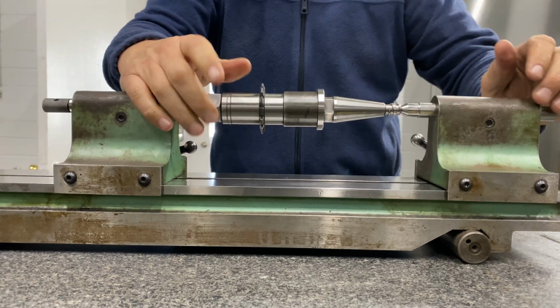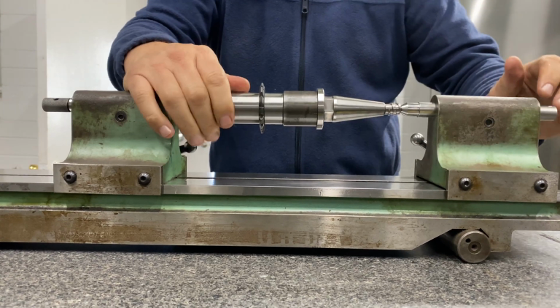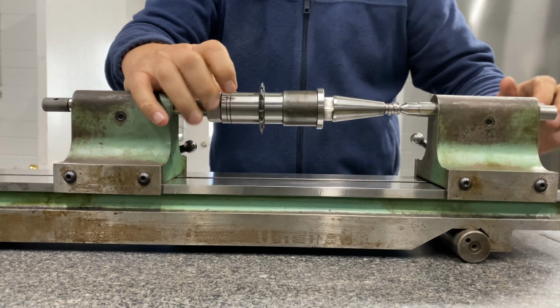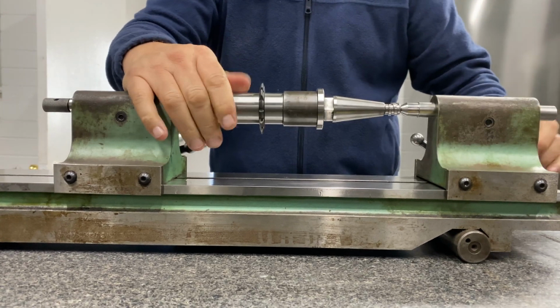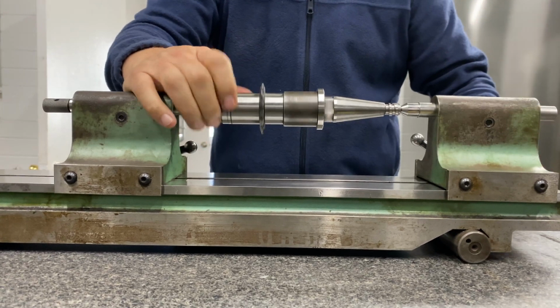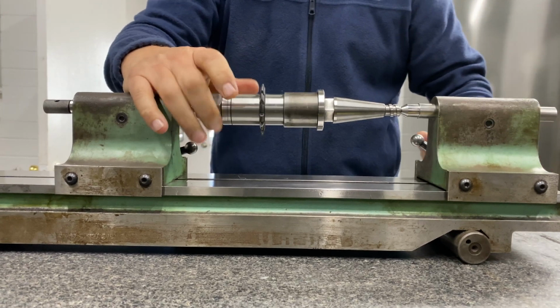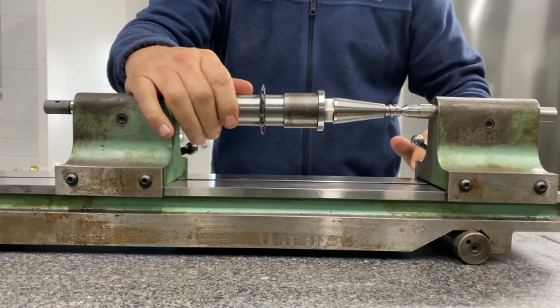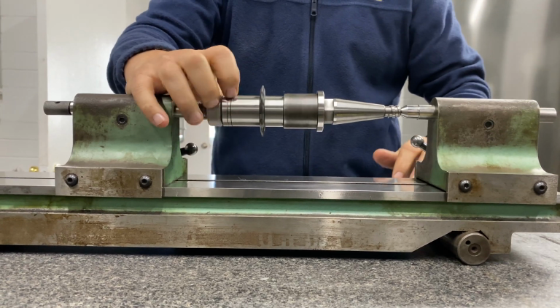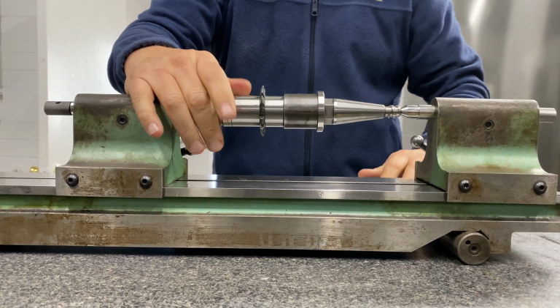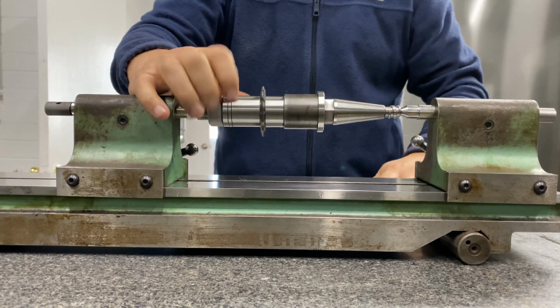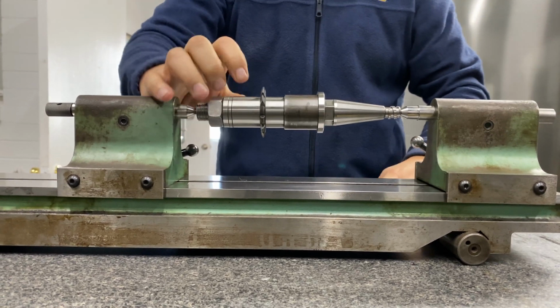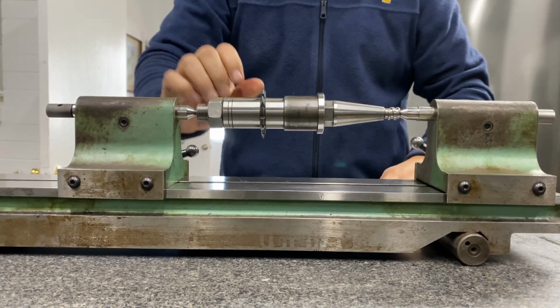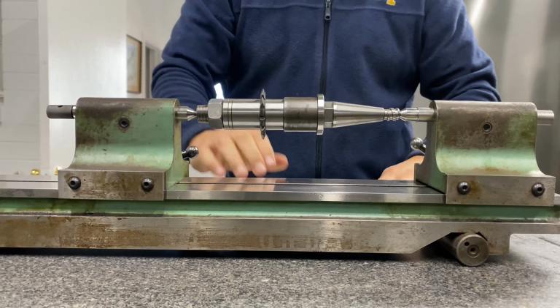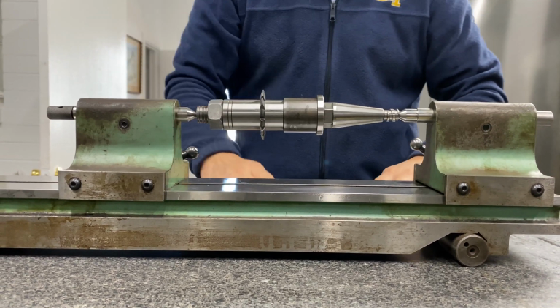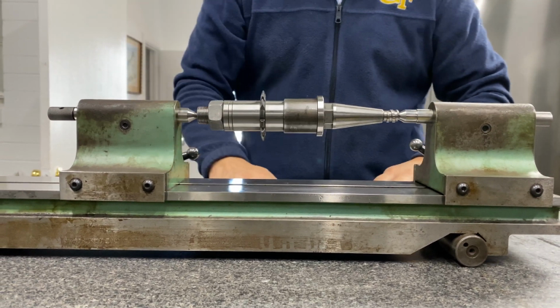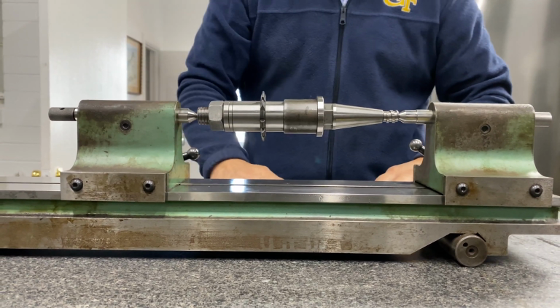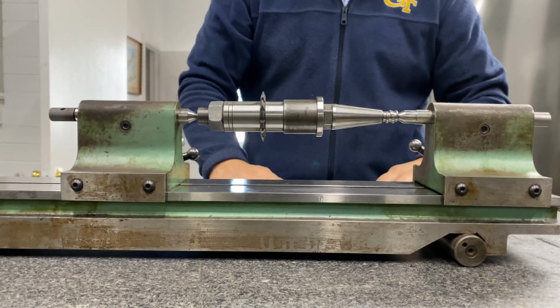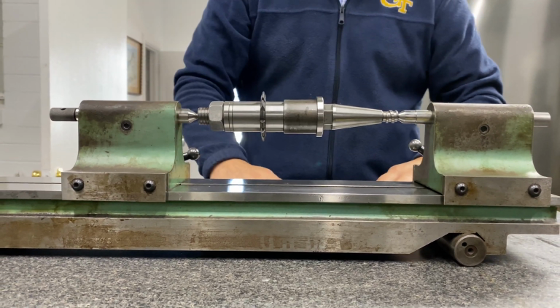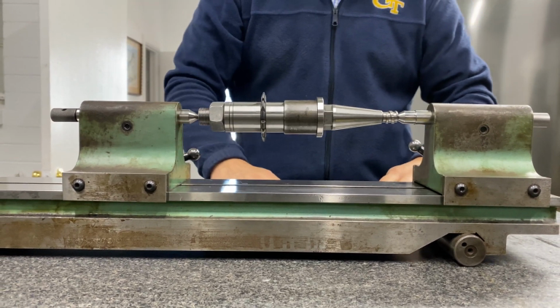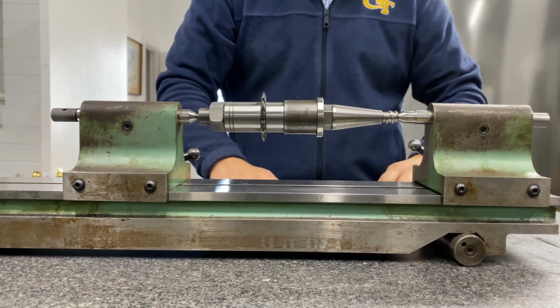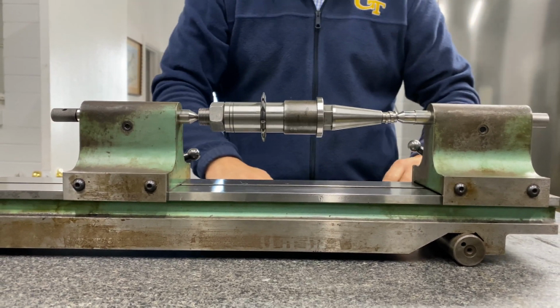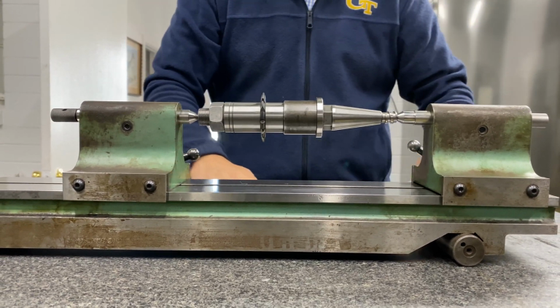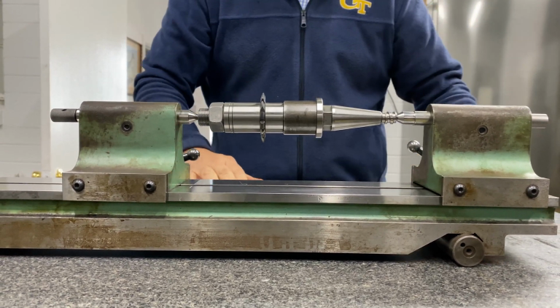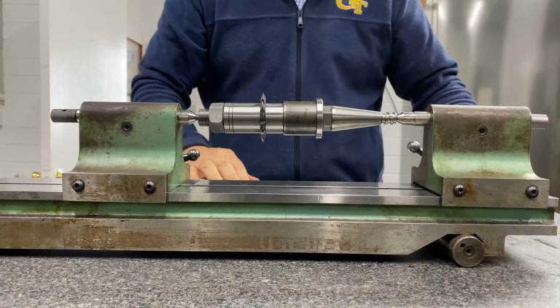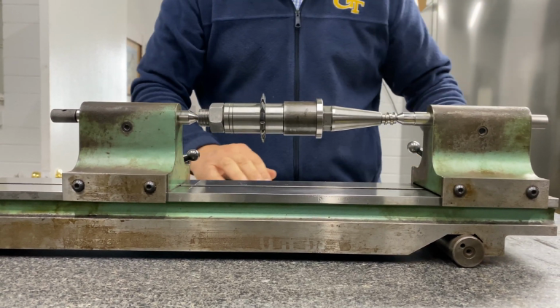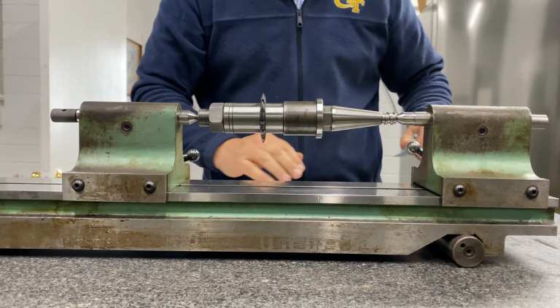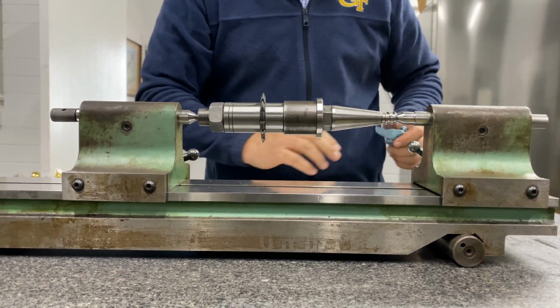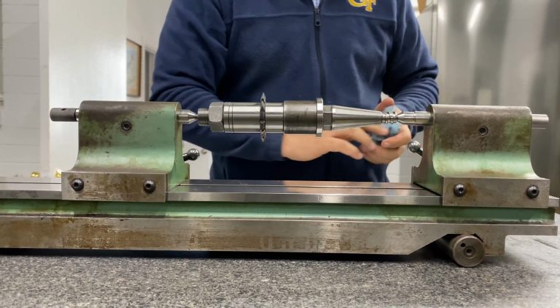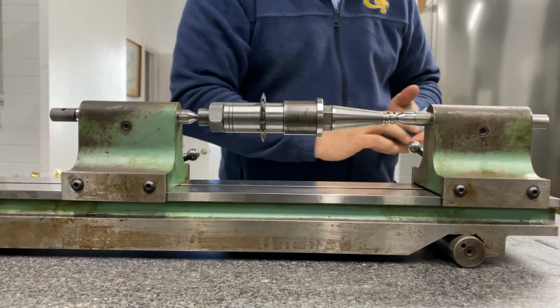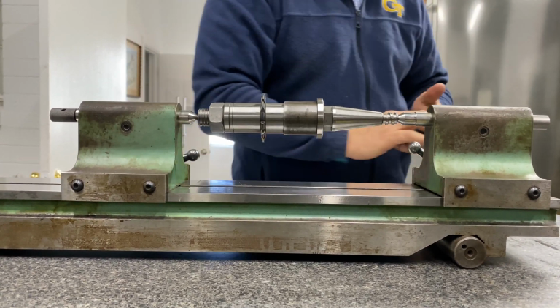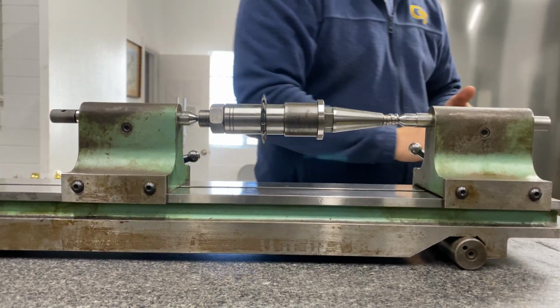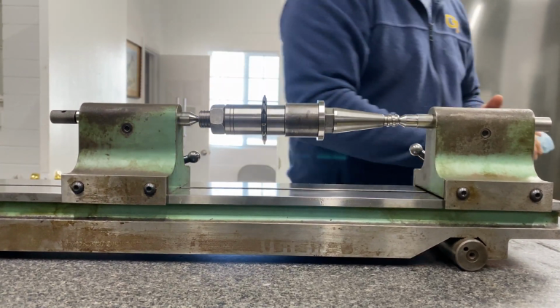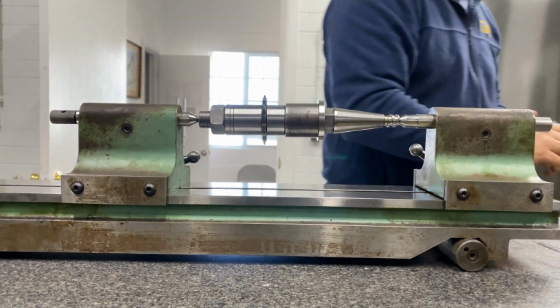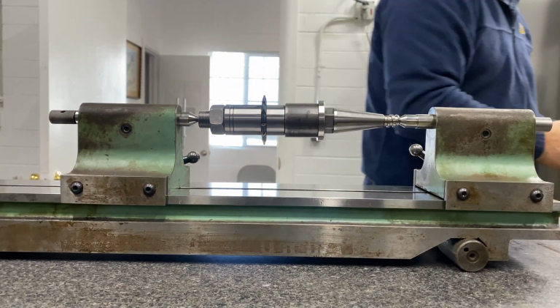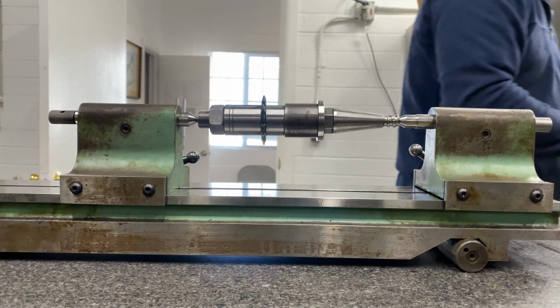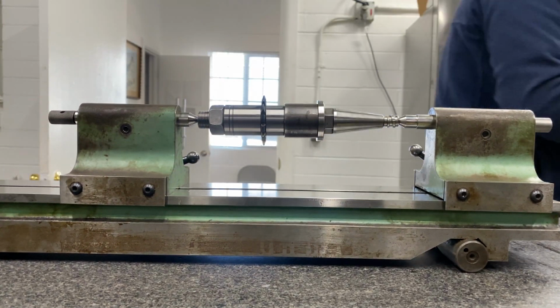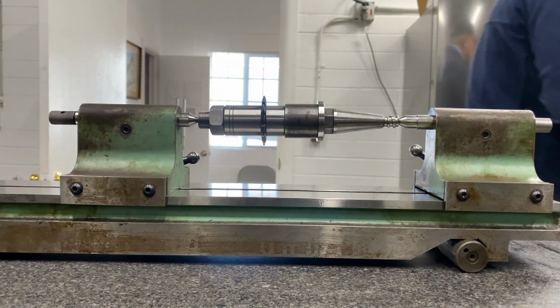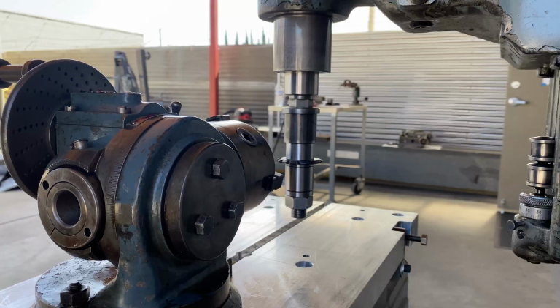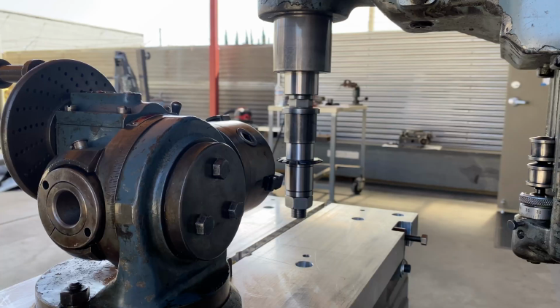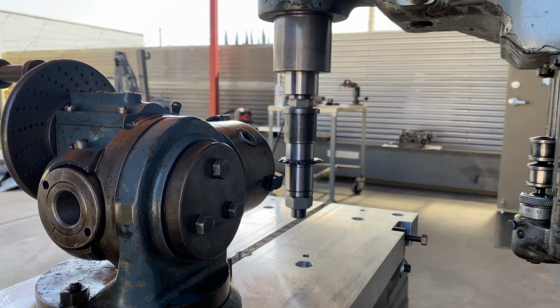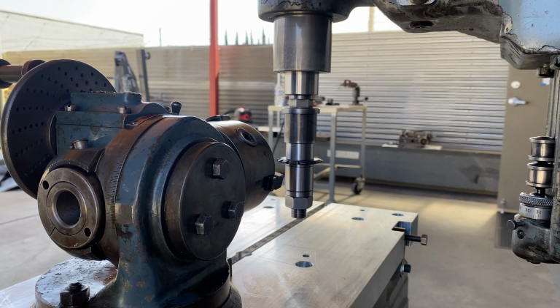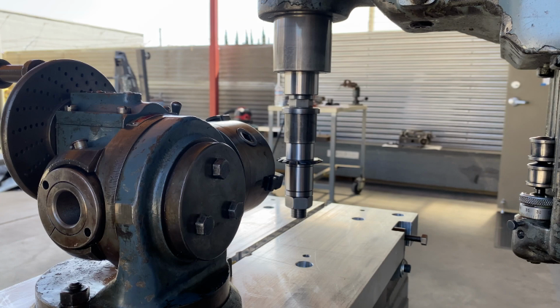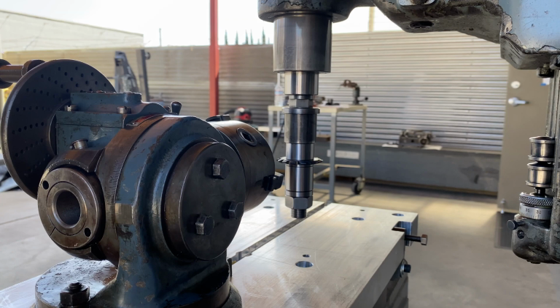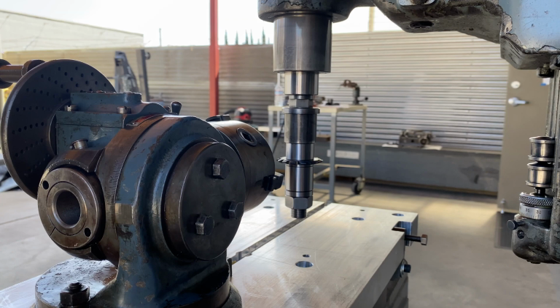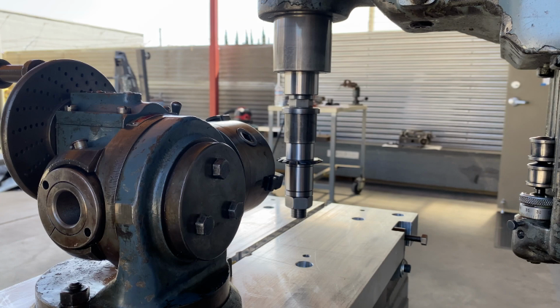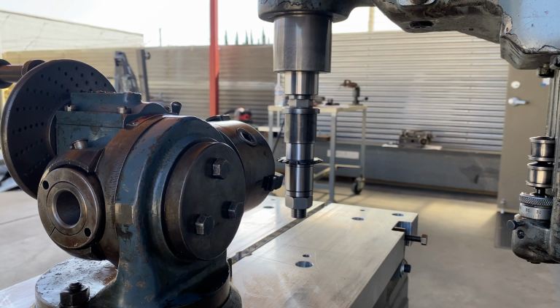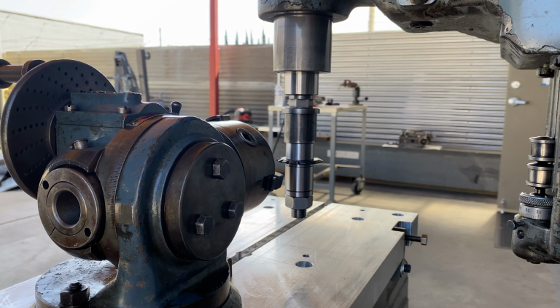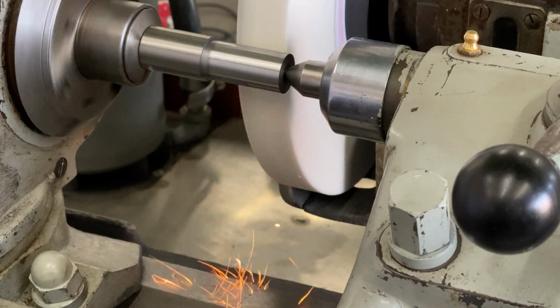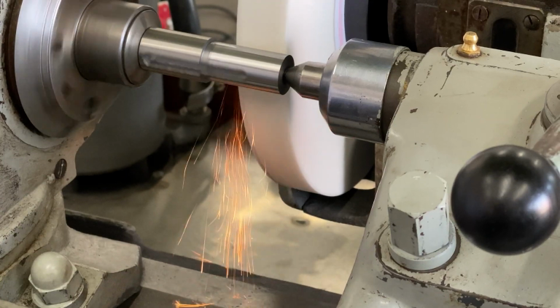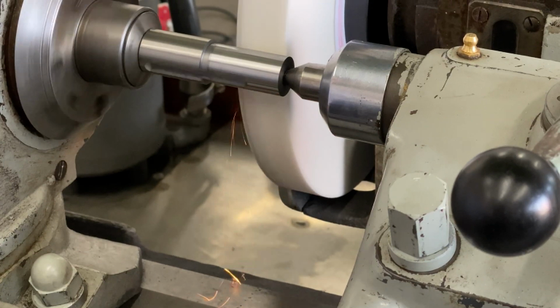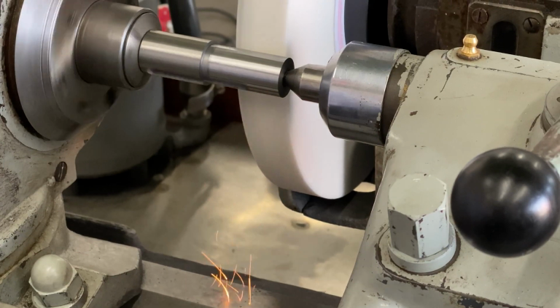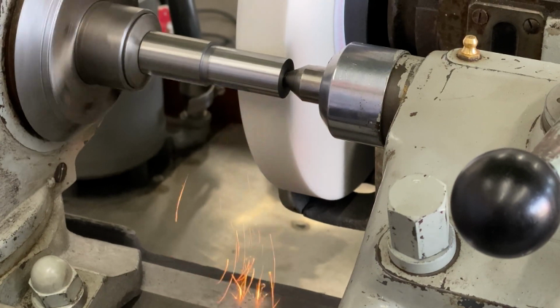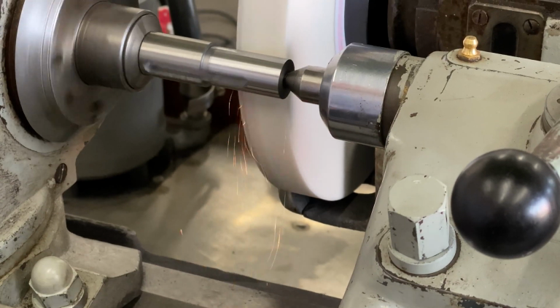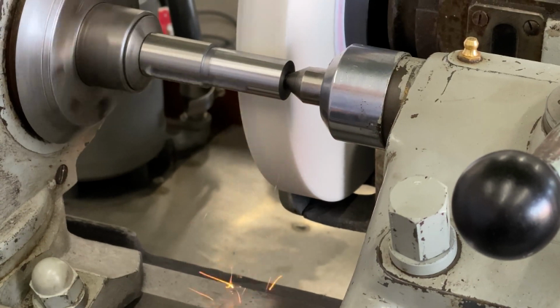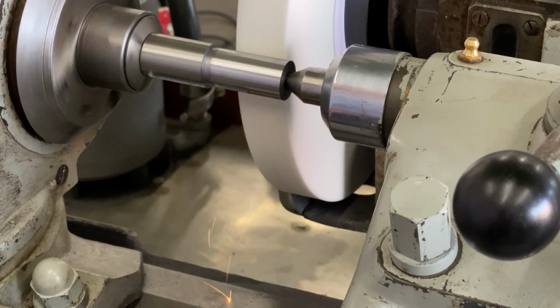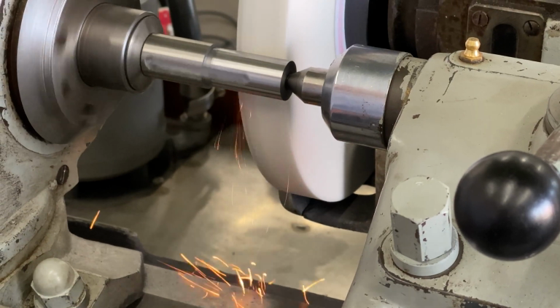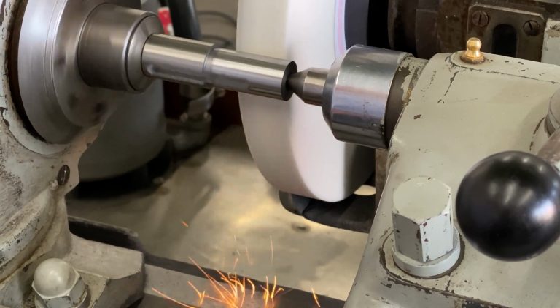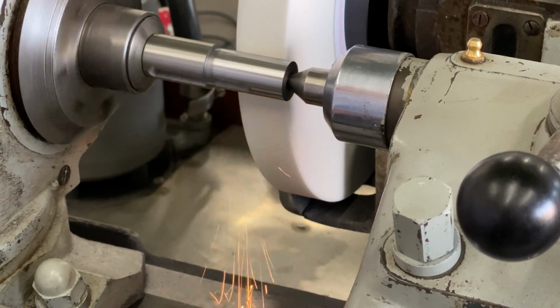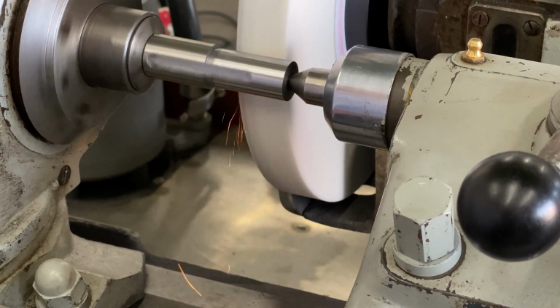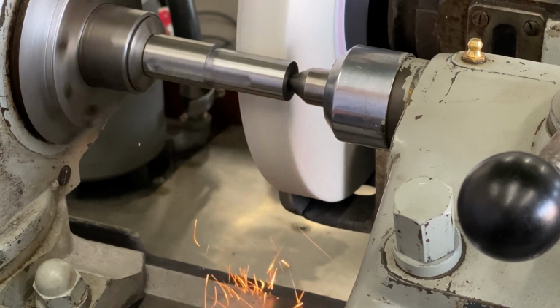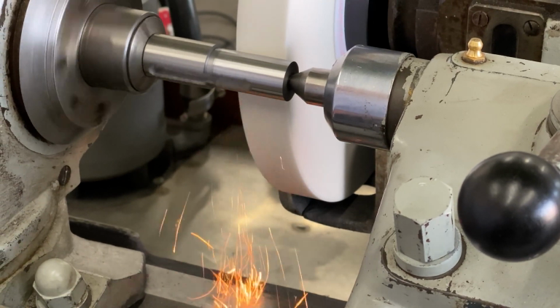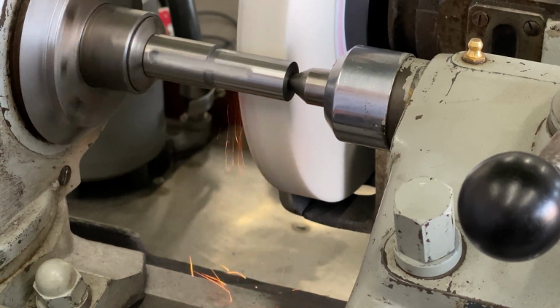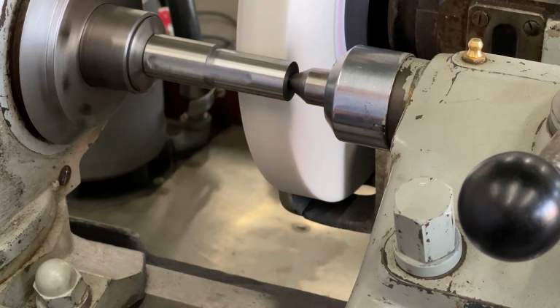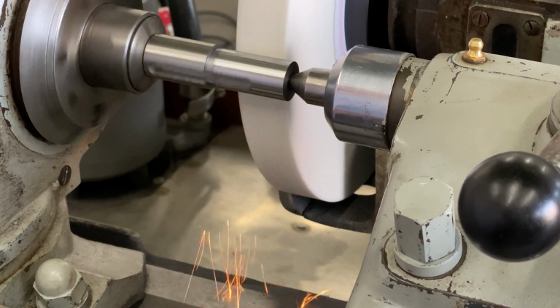Hey everybody, we're going to do some gear milling and you've got to get it arbor ready. Moore has some tricky tooling — let's make it work.